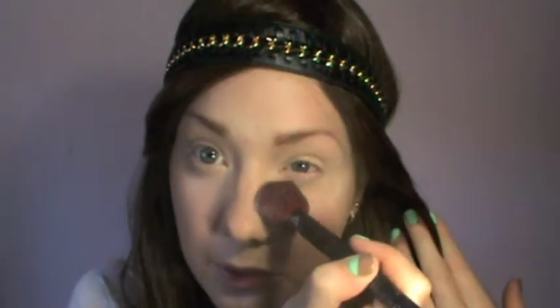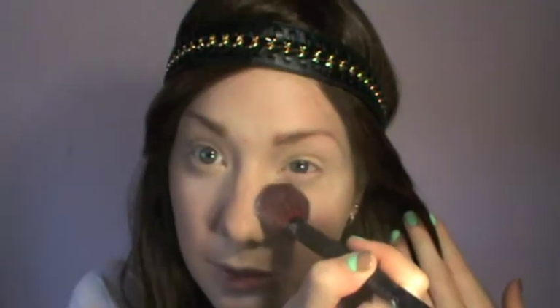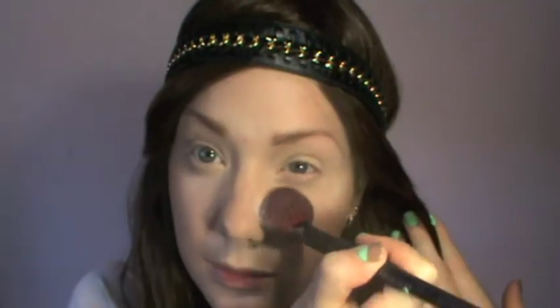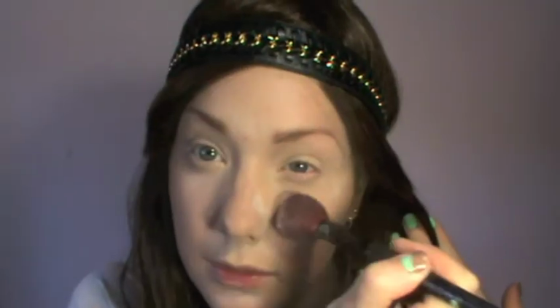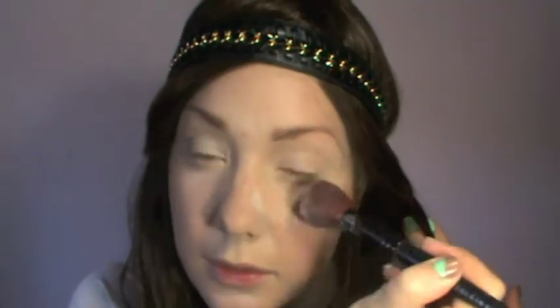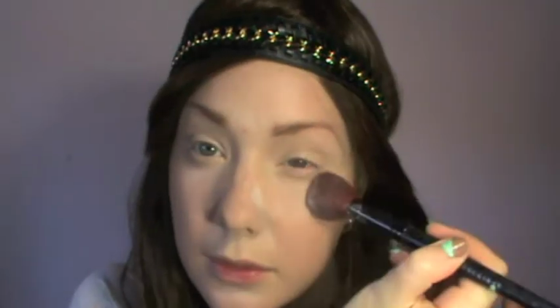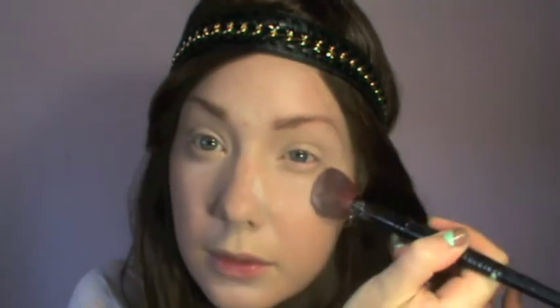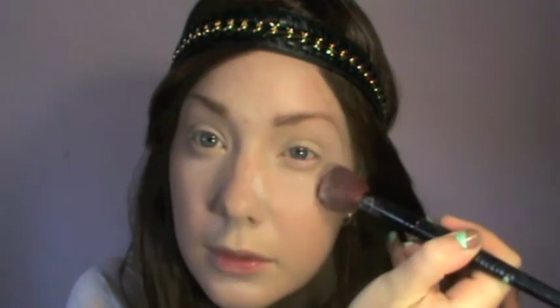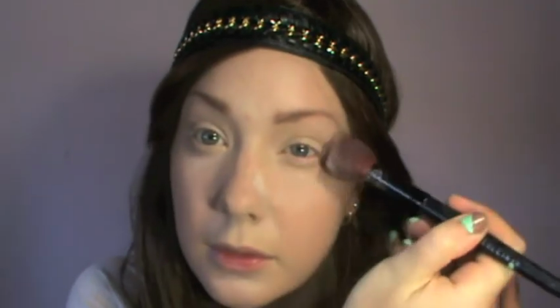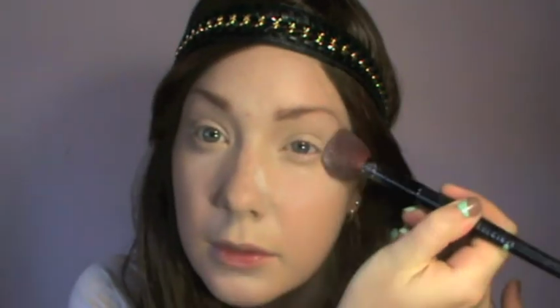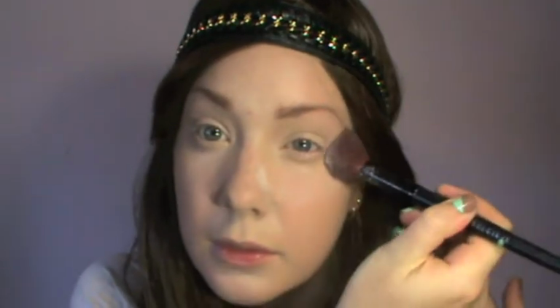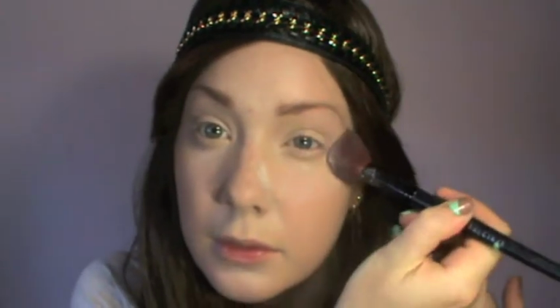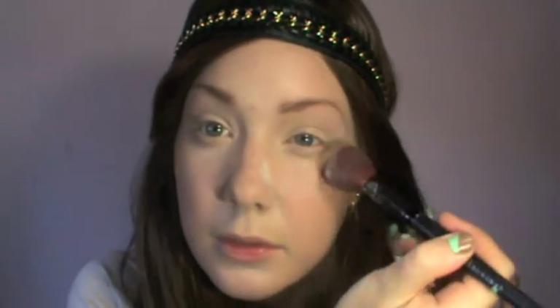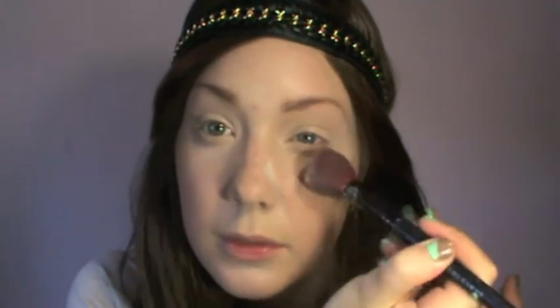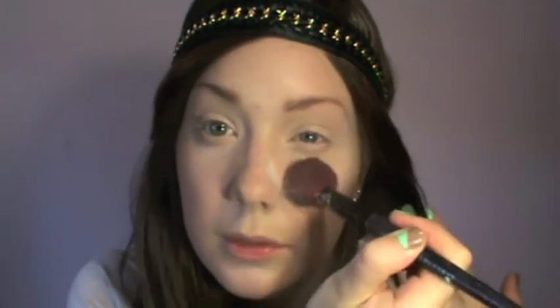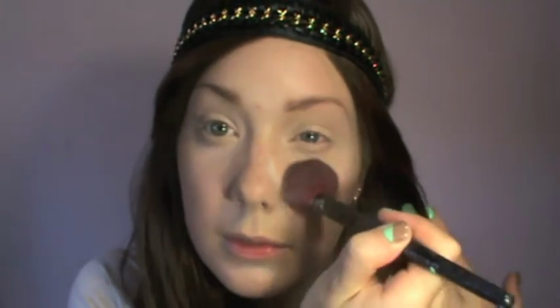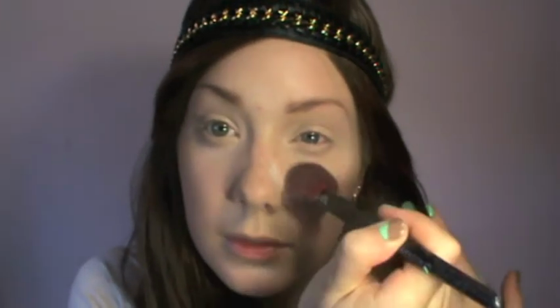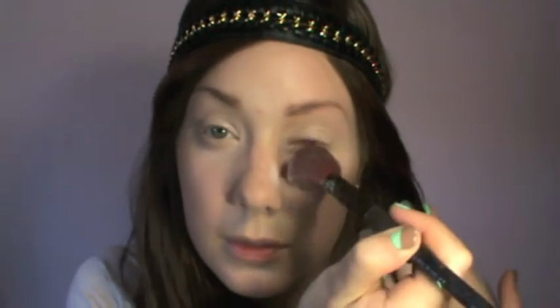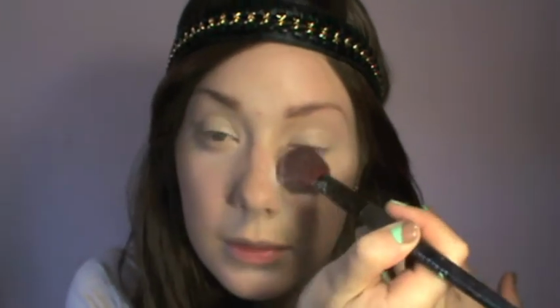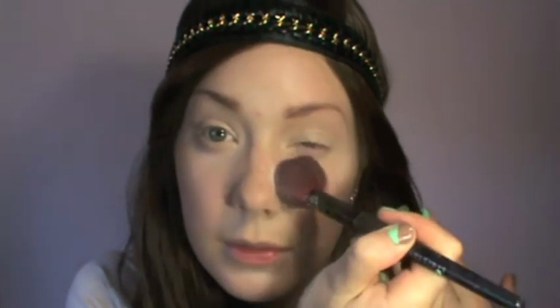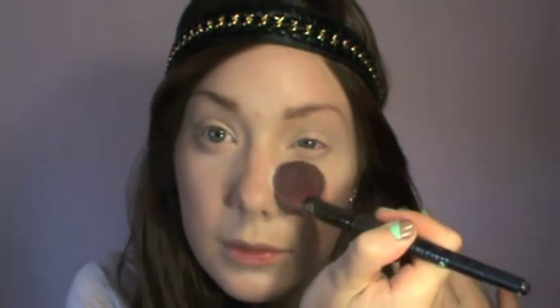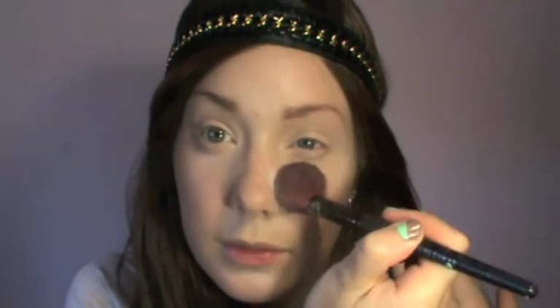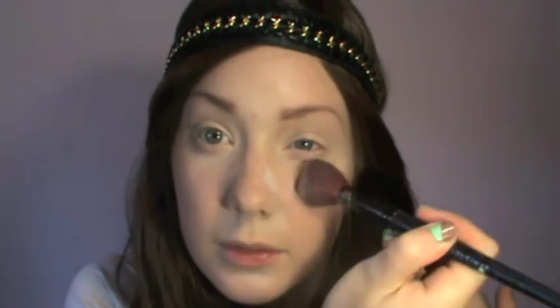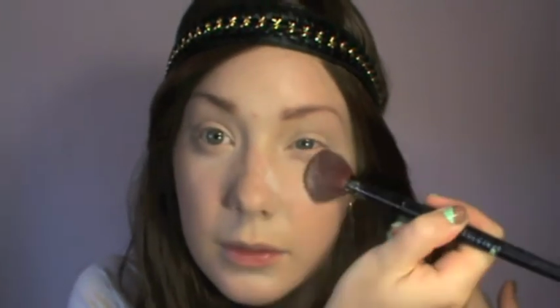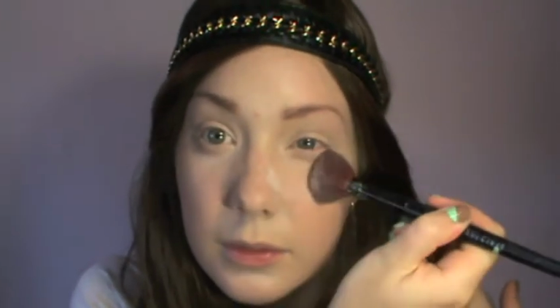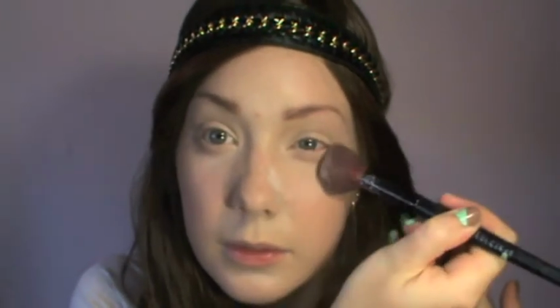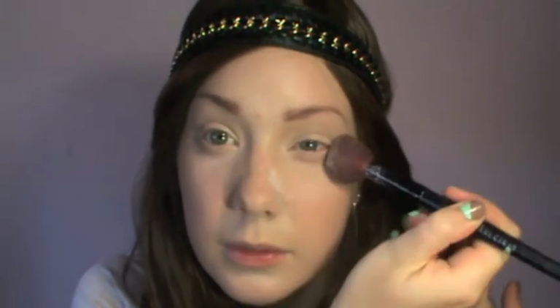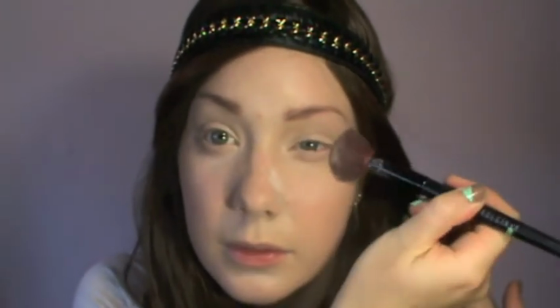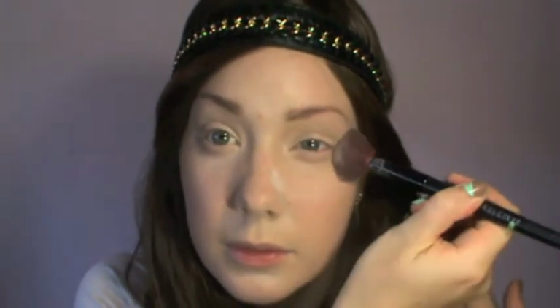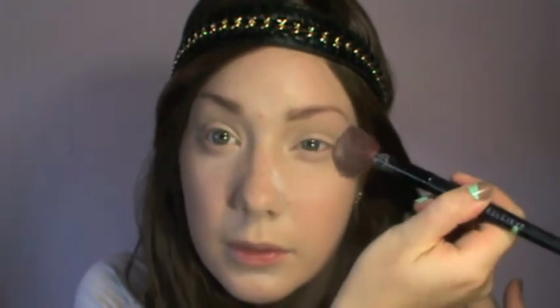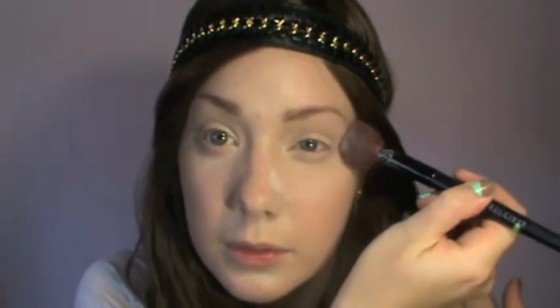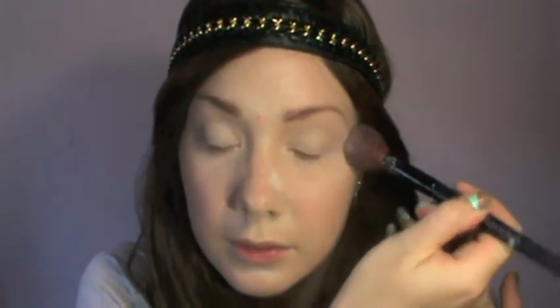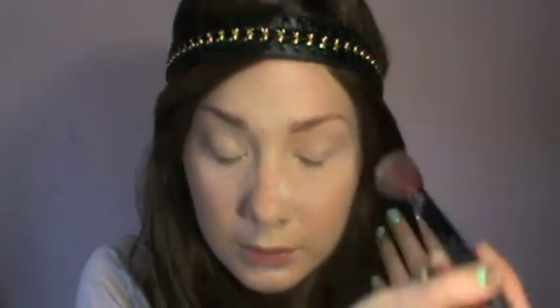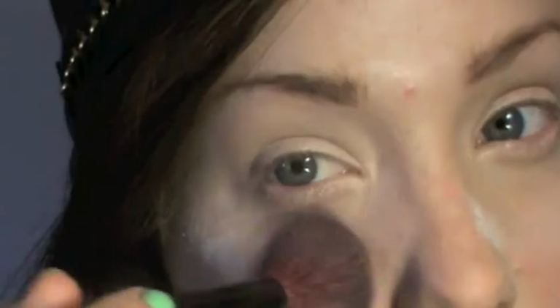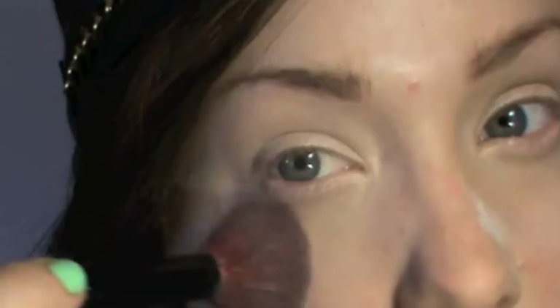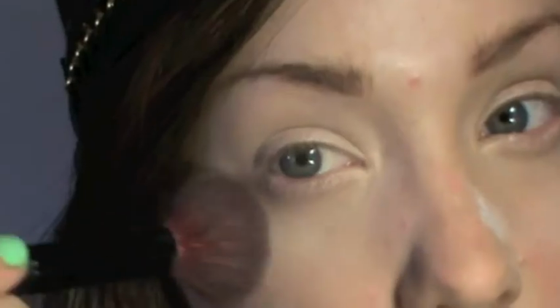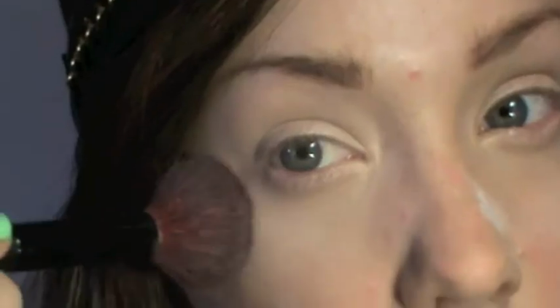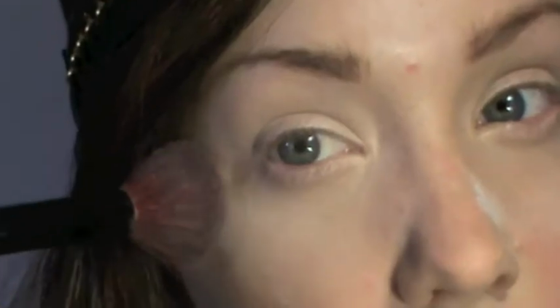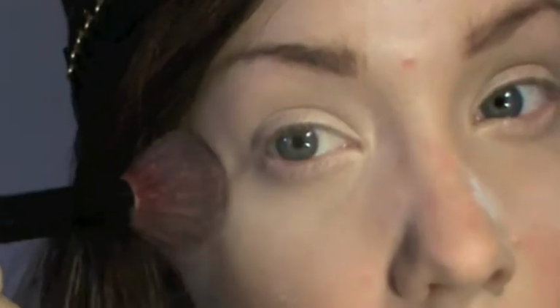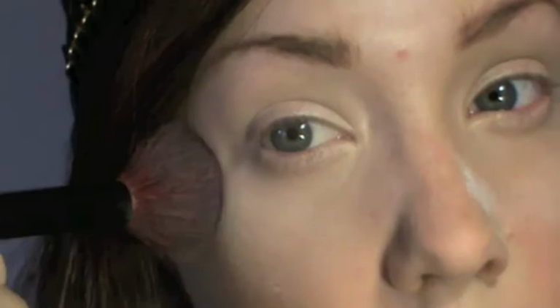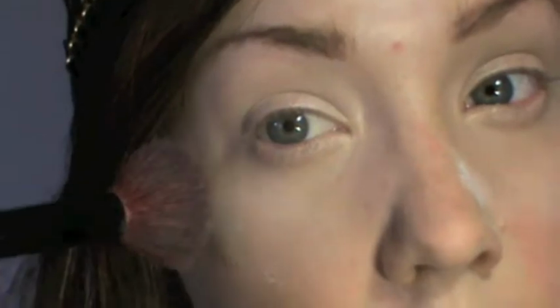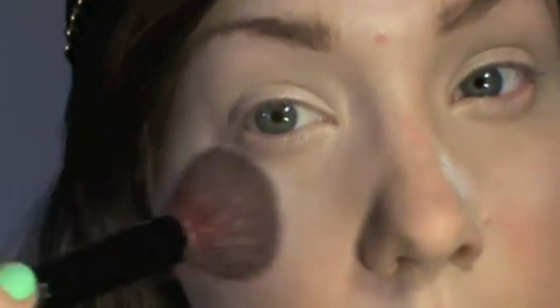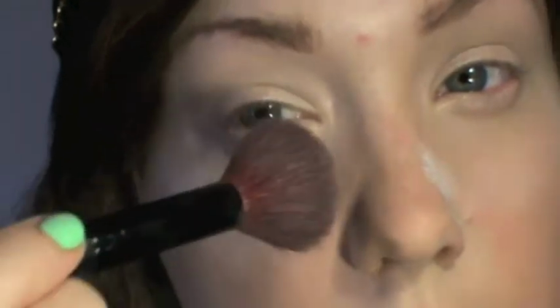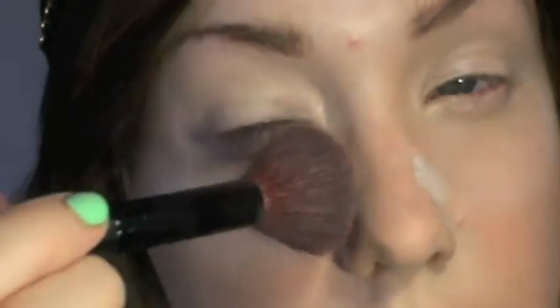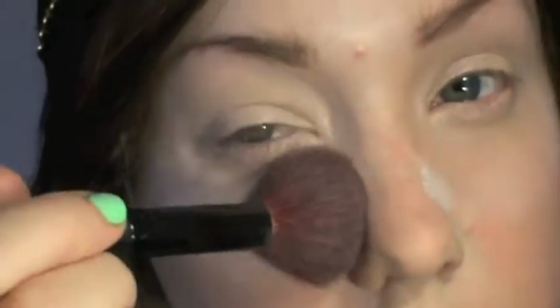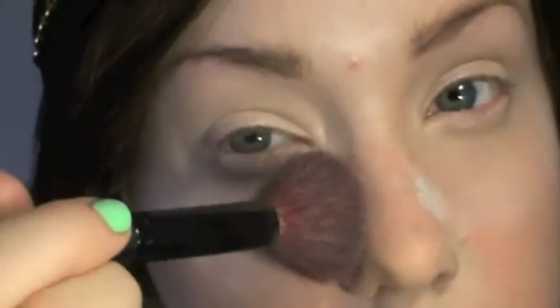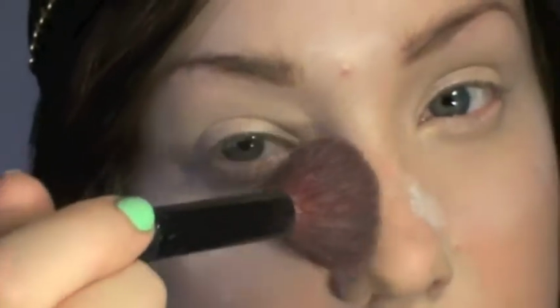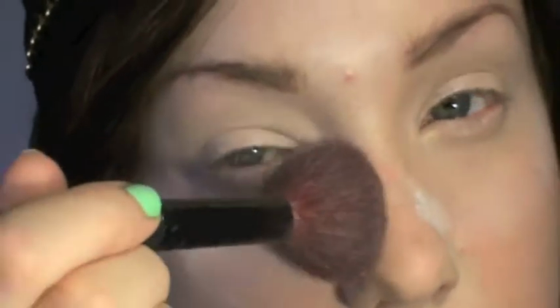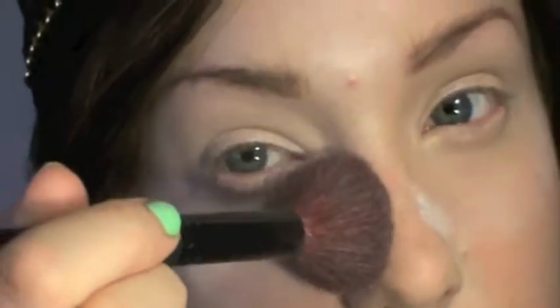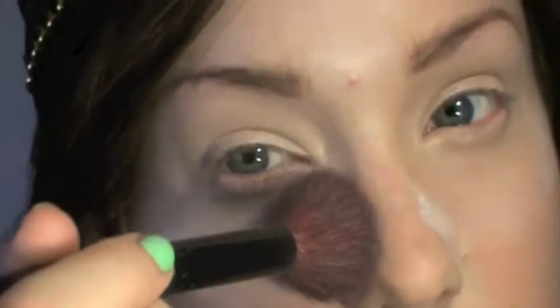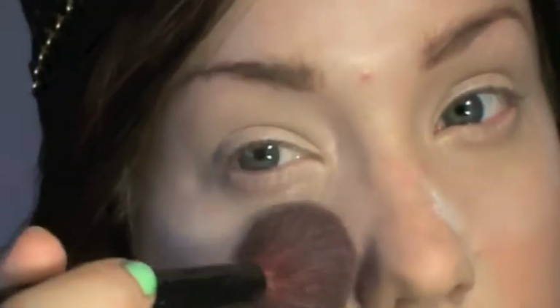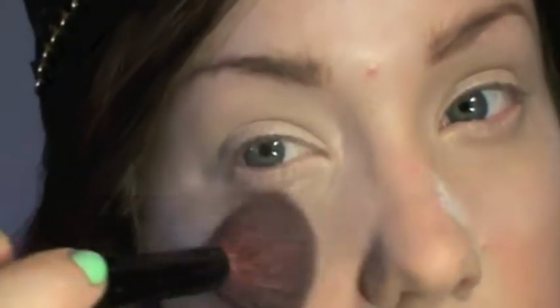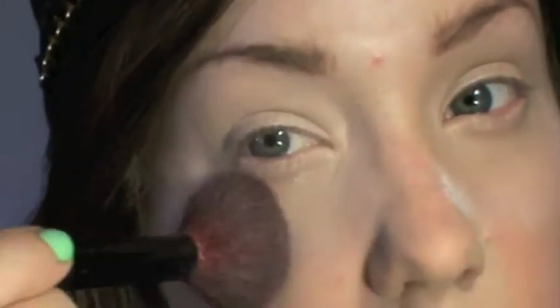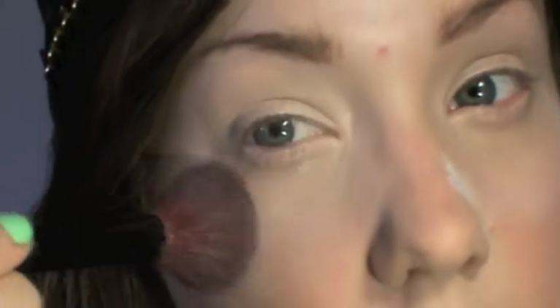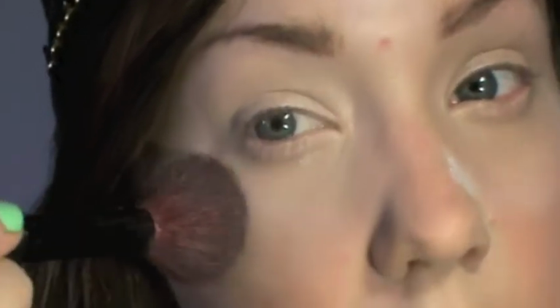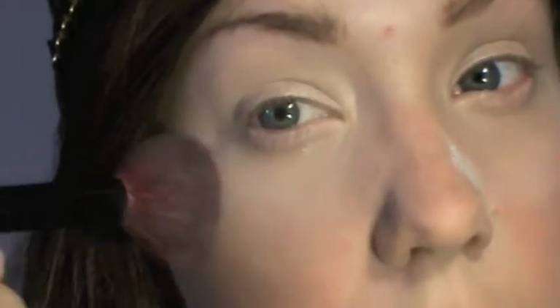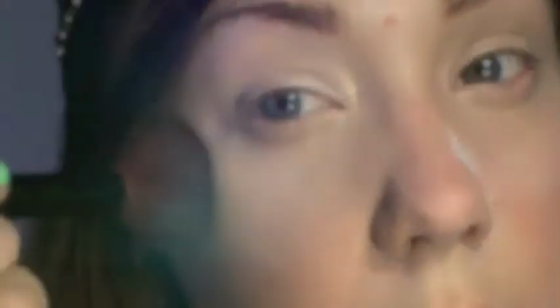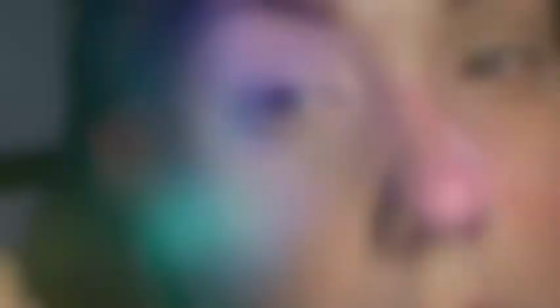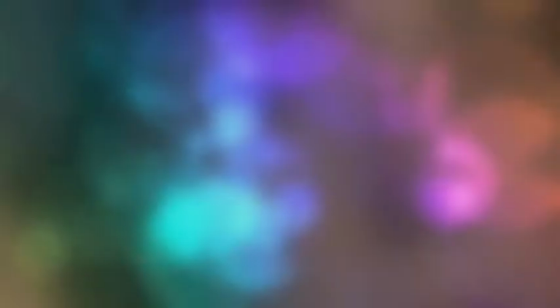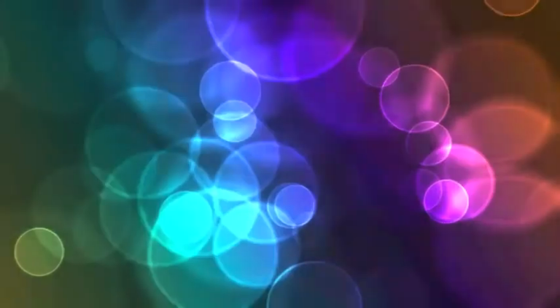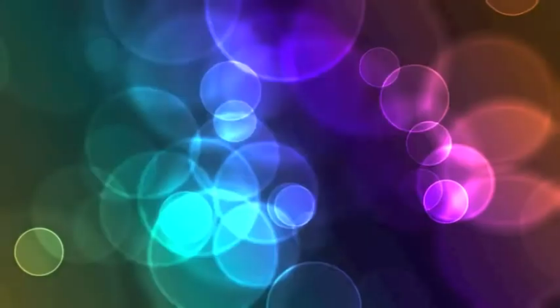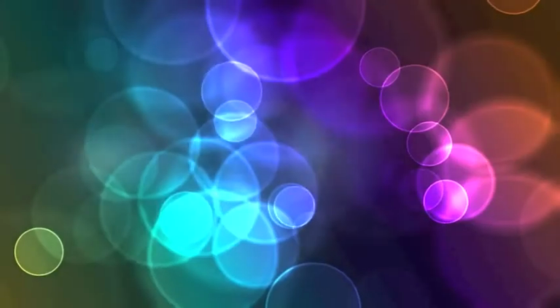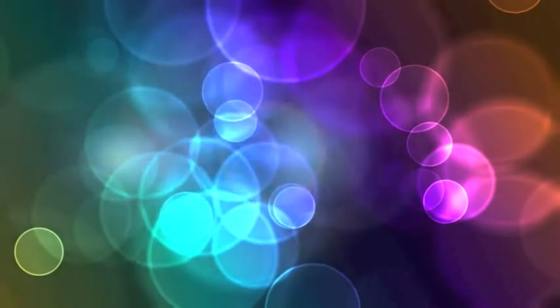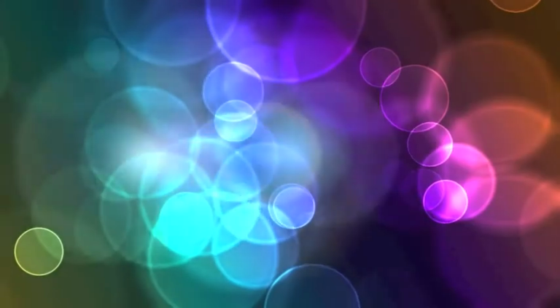To make cleaning up fallout easier, apply a thick coat of a translucent powder under your eyes. This will be easily wiped away after the makeup has been applied.